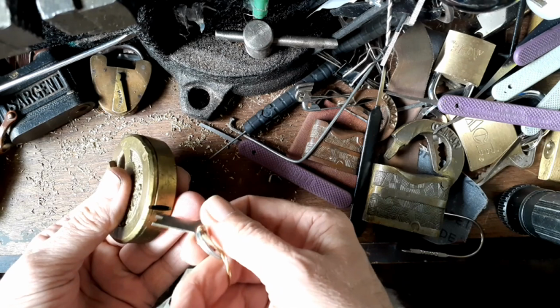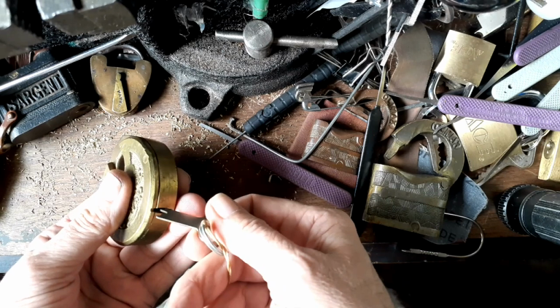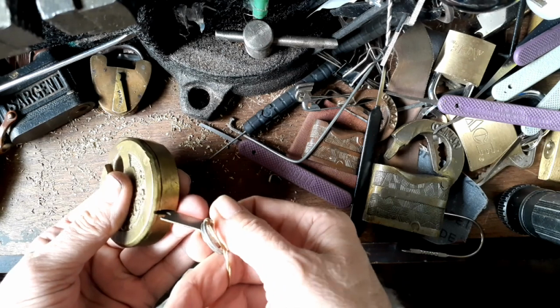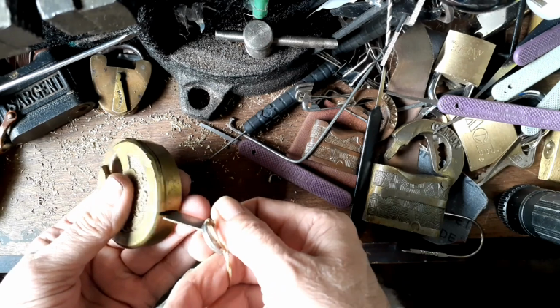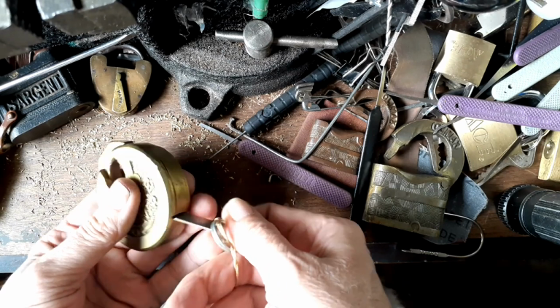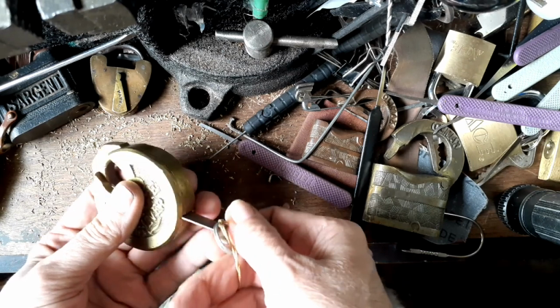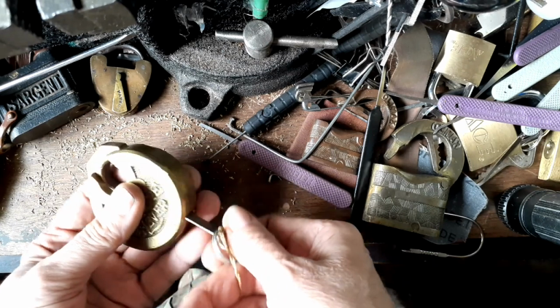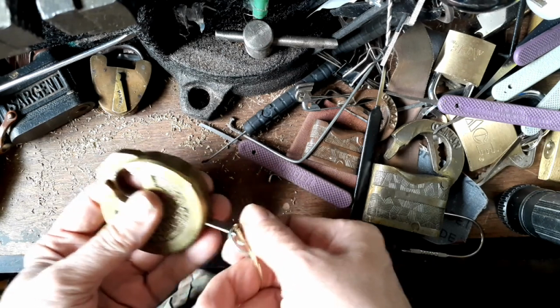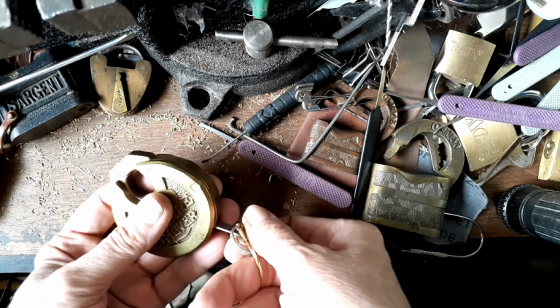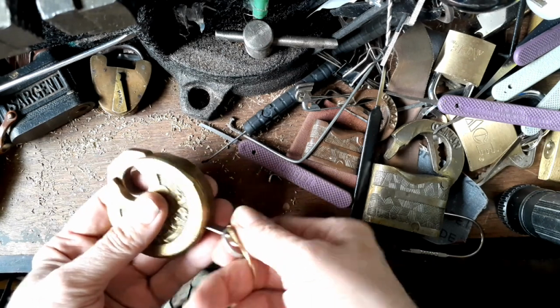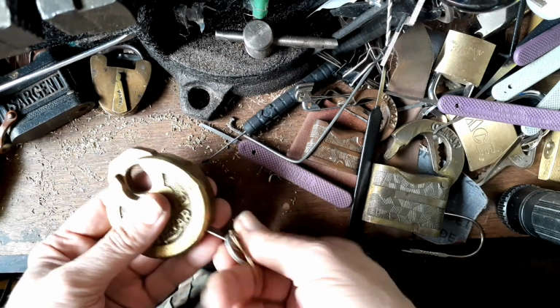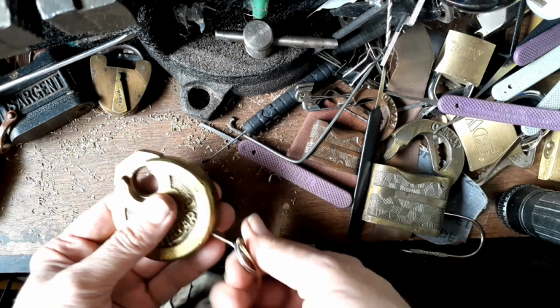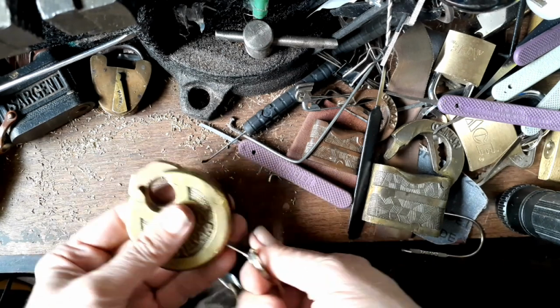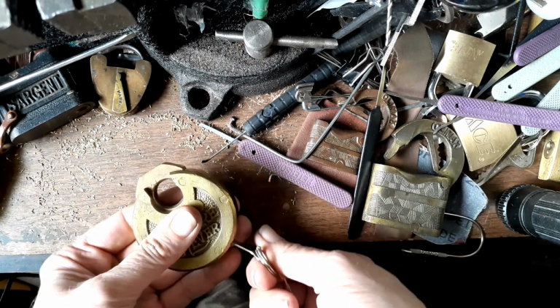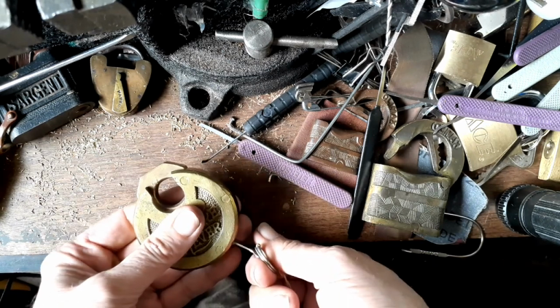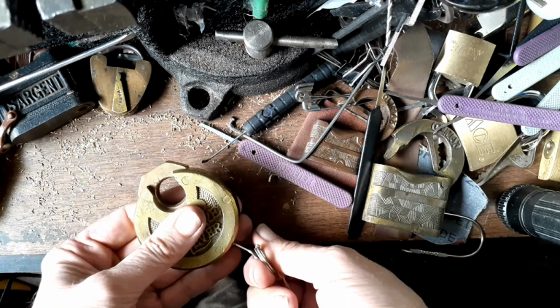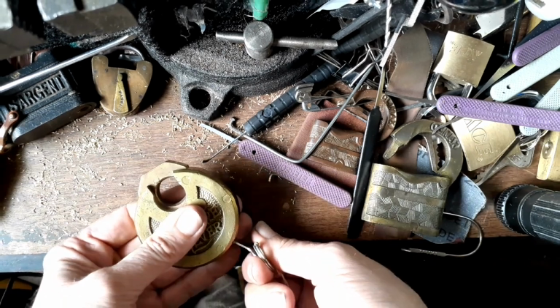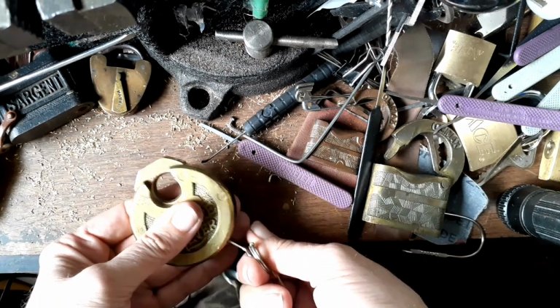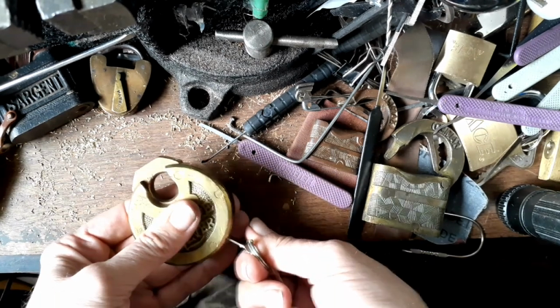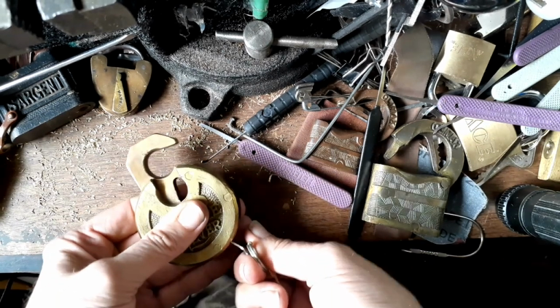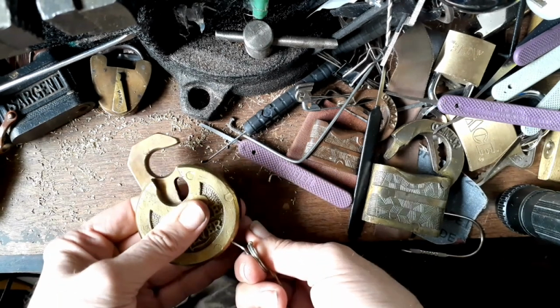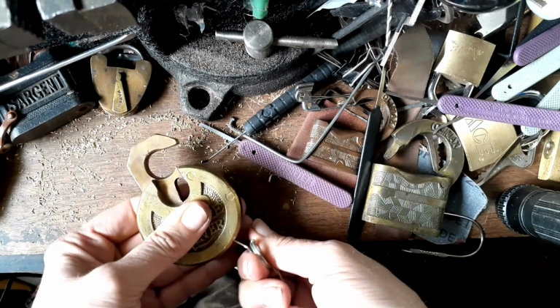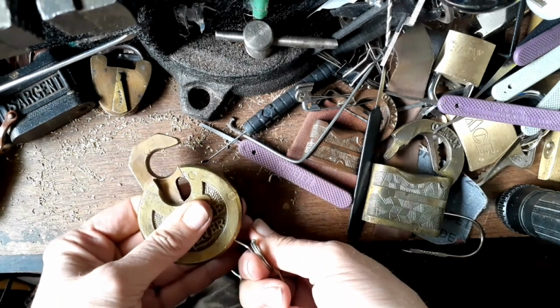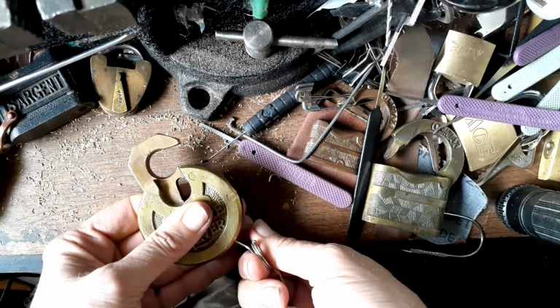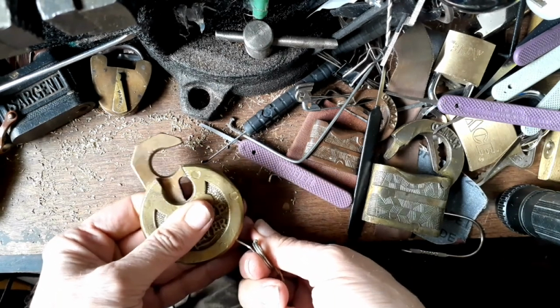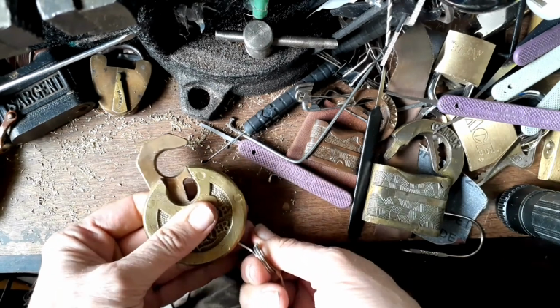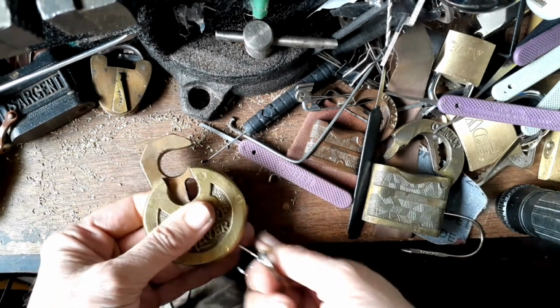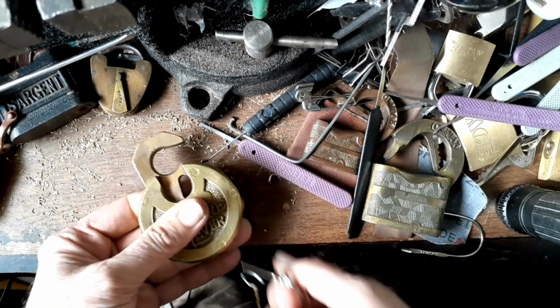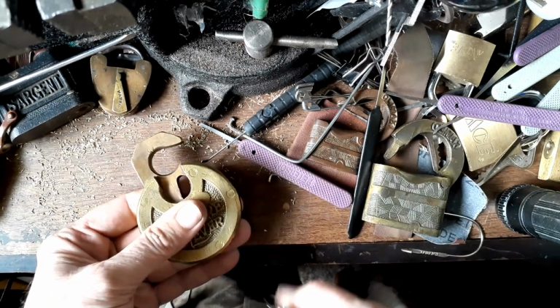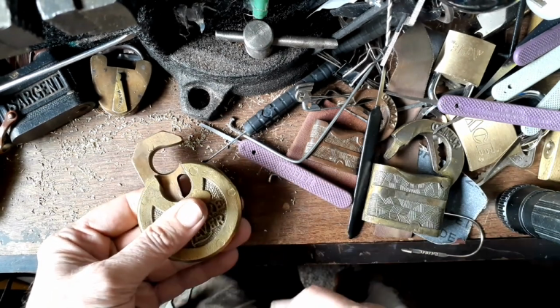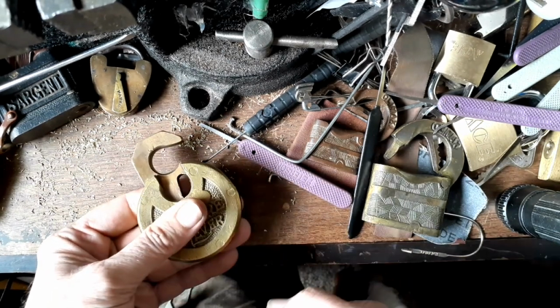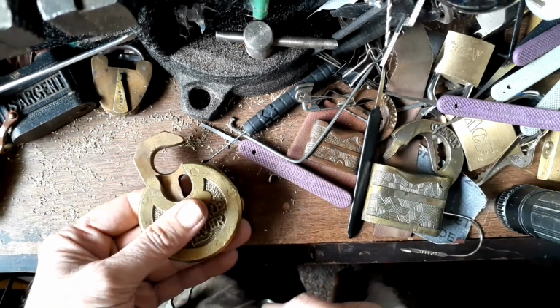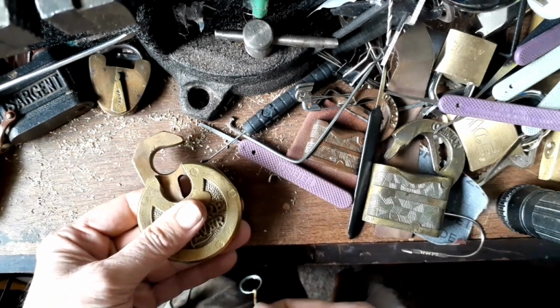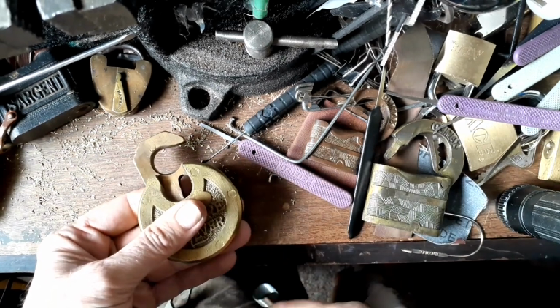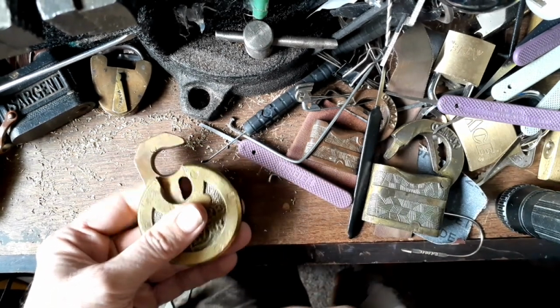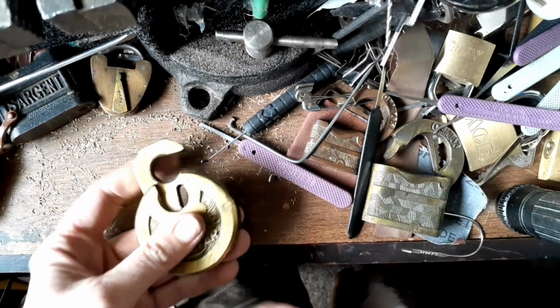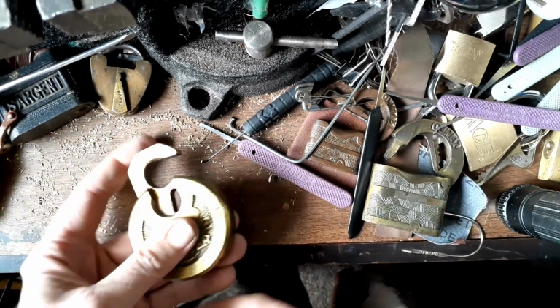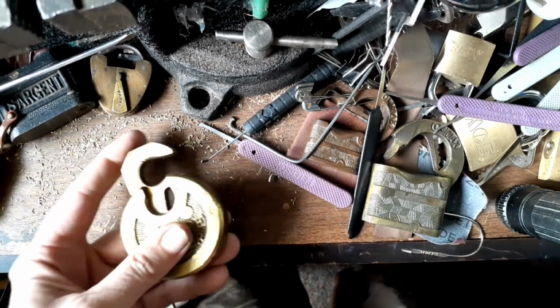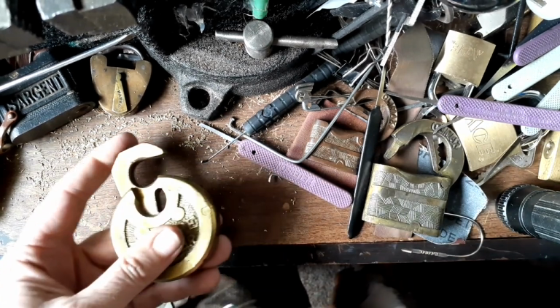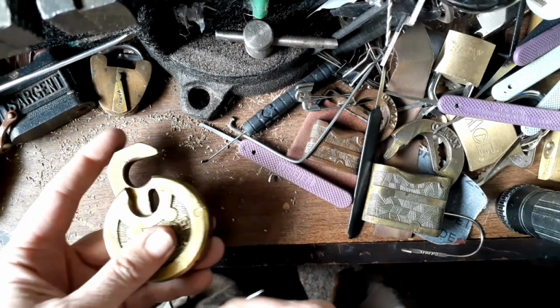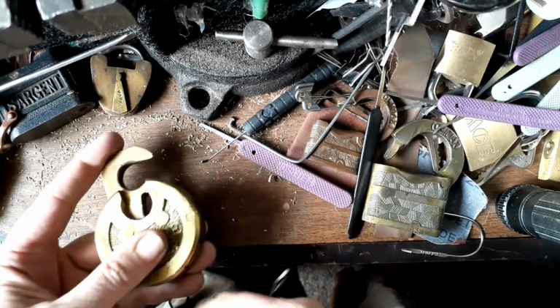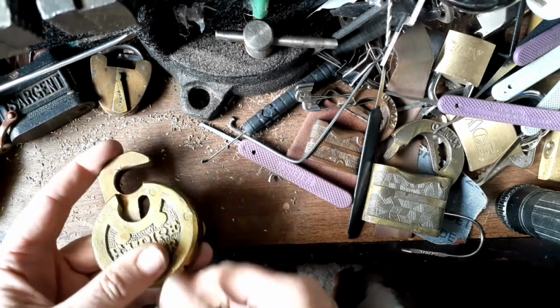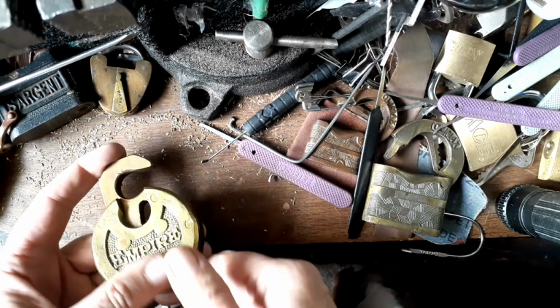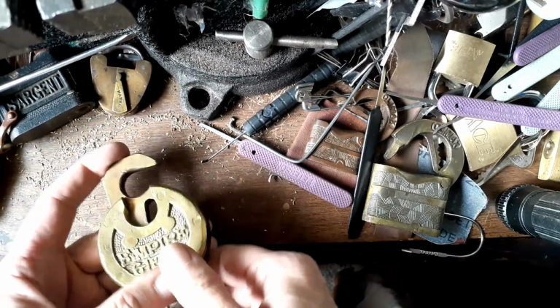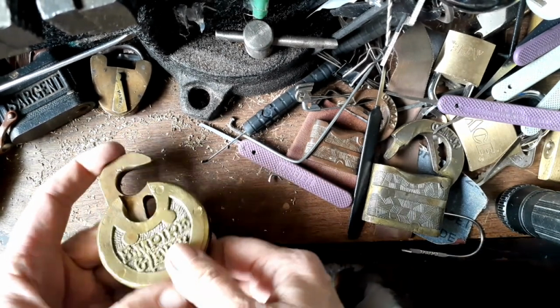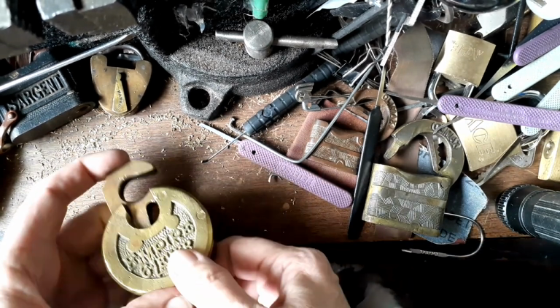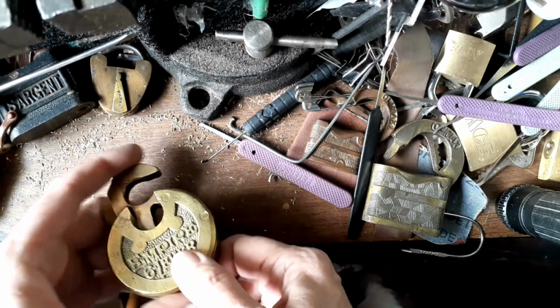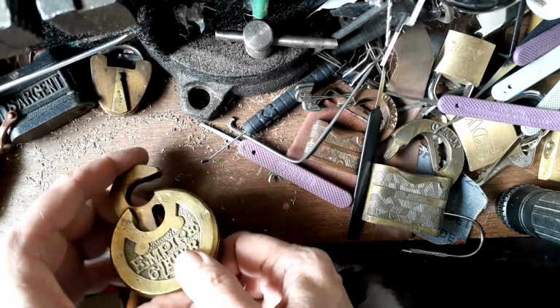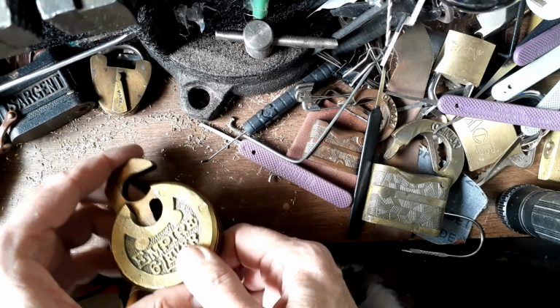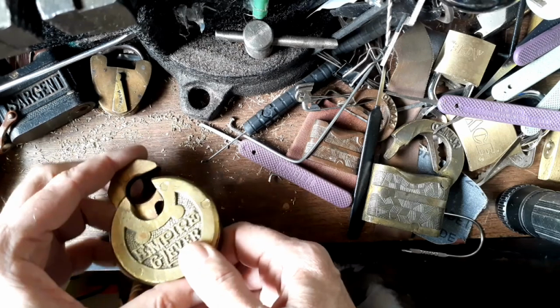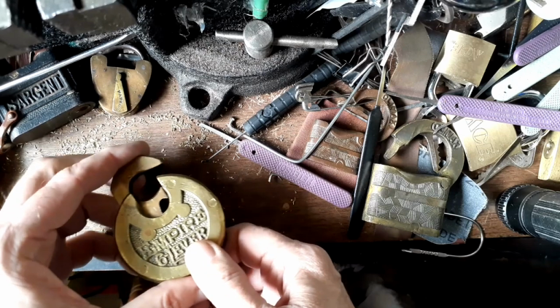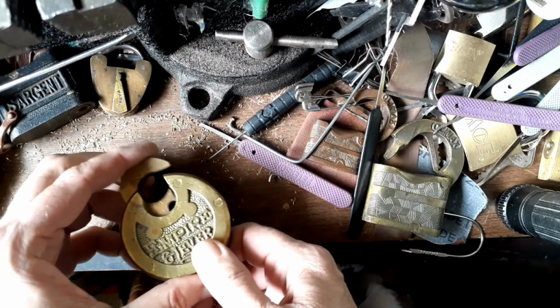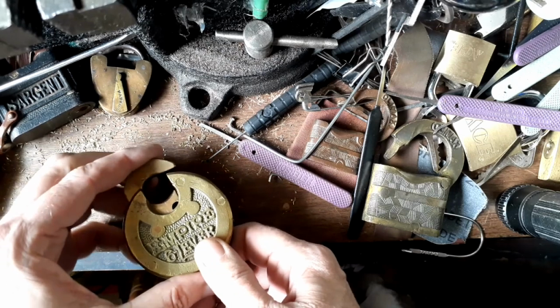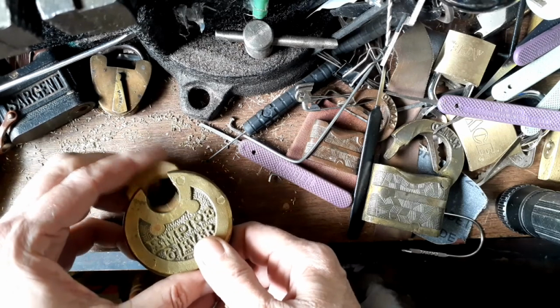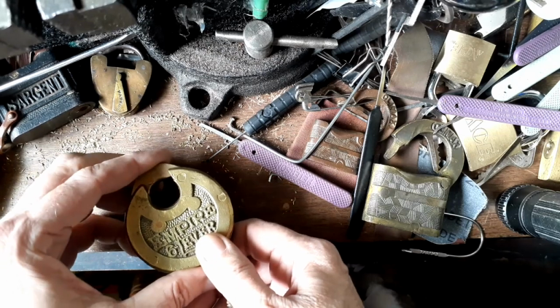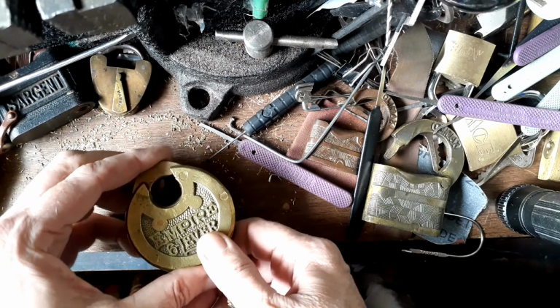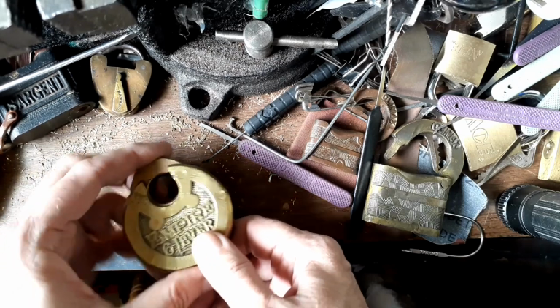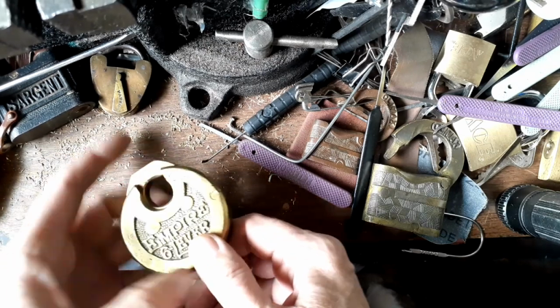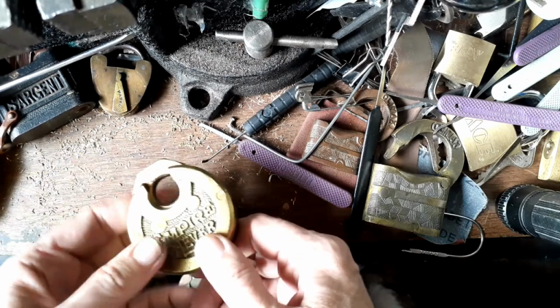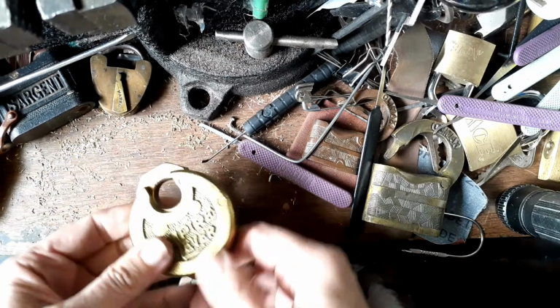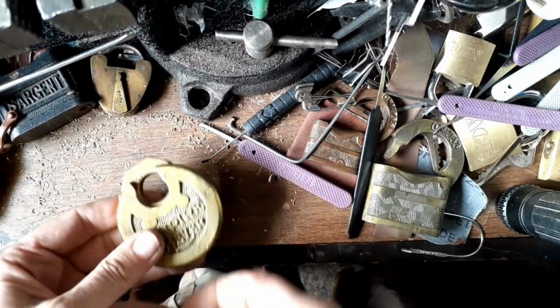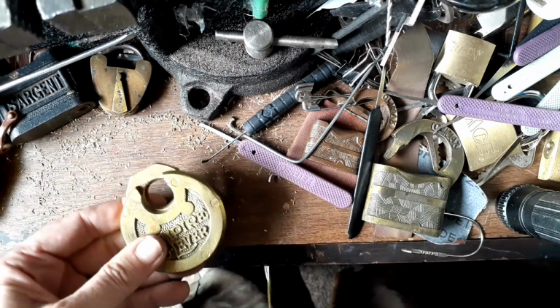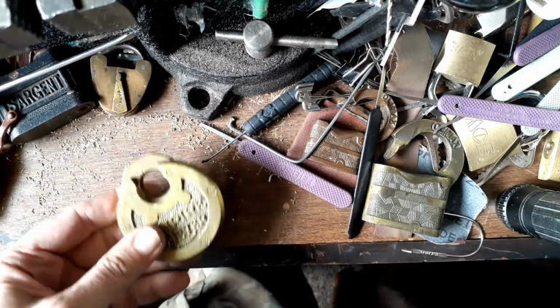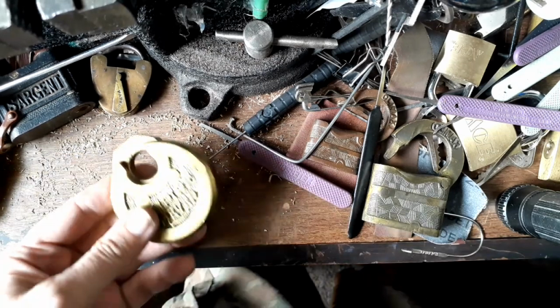You stick that in there and it's like, dink. But if you try to stick a screwdriver or anything else in there, it ain't gonna open.